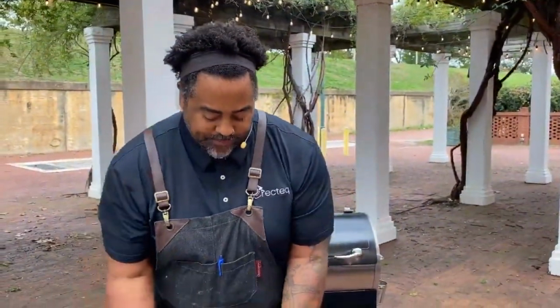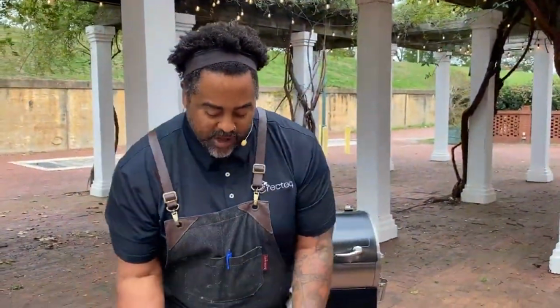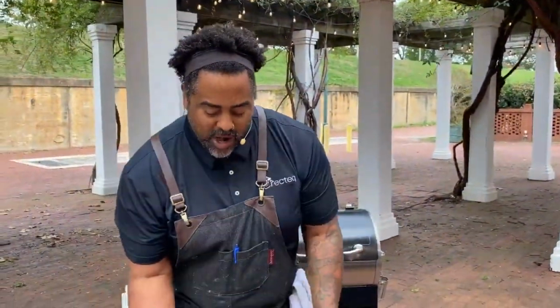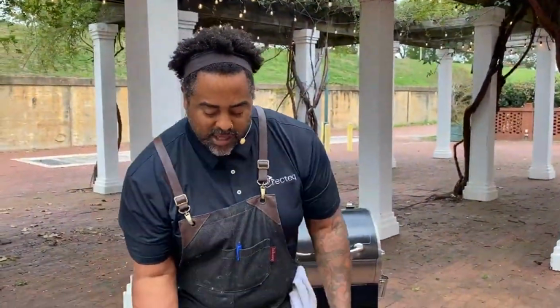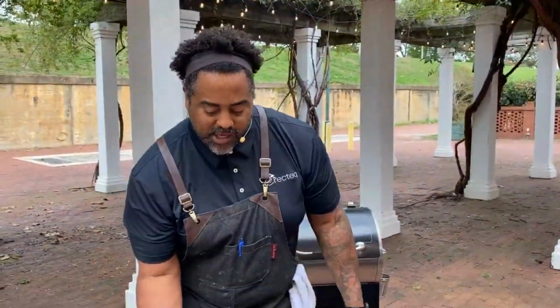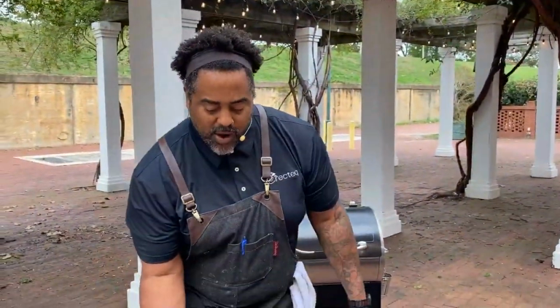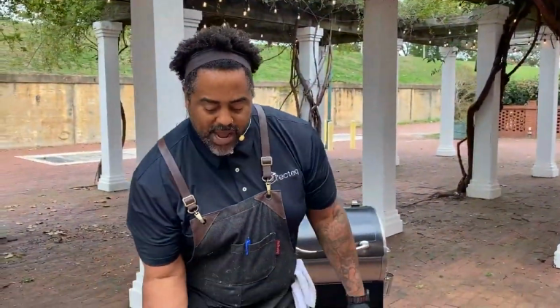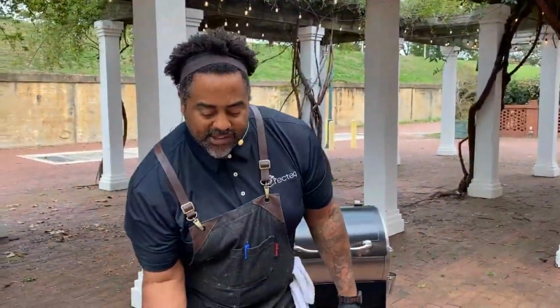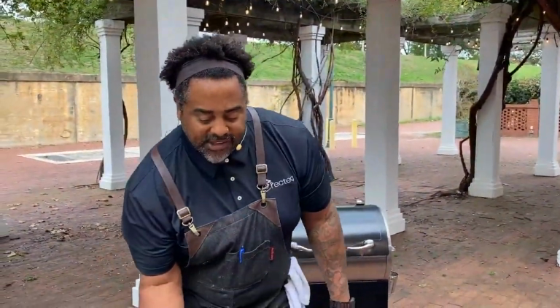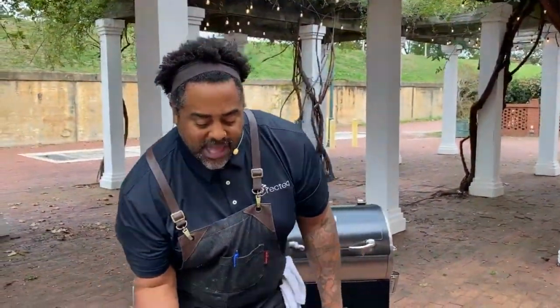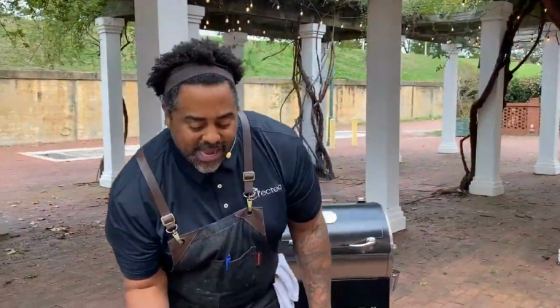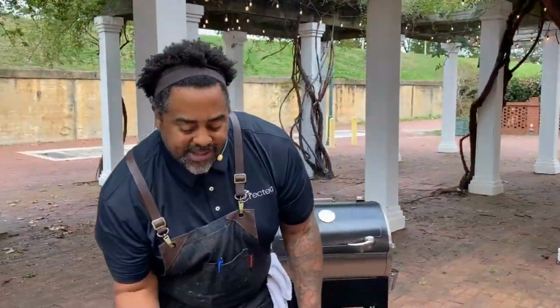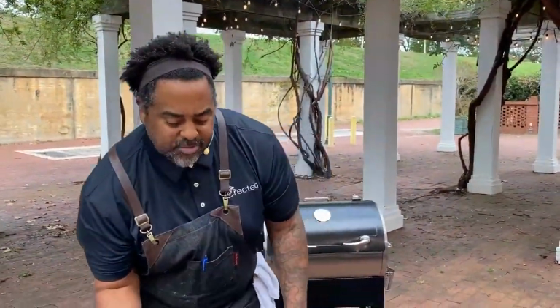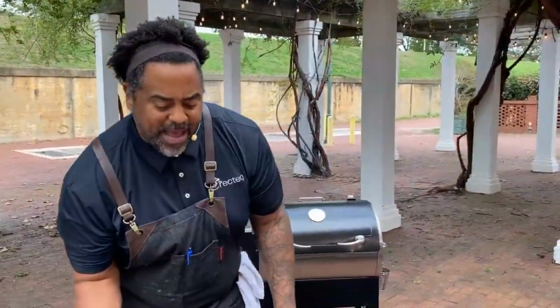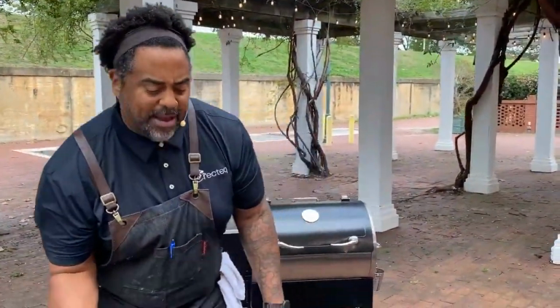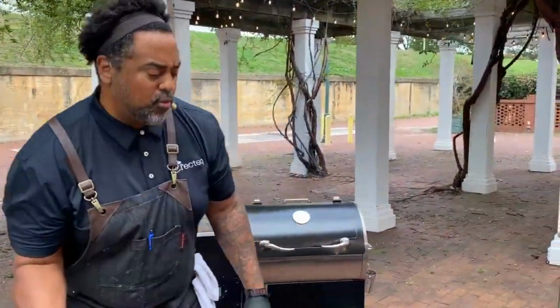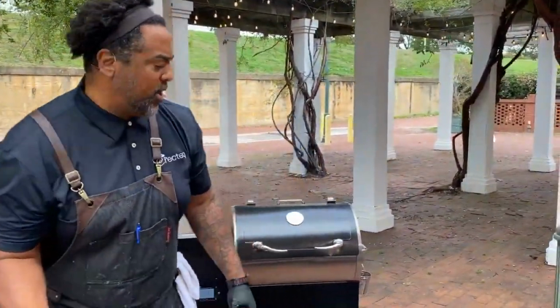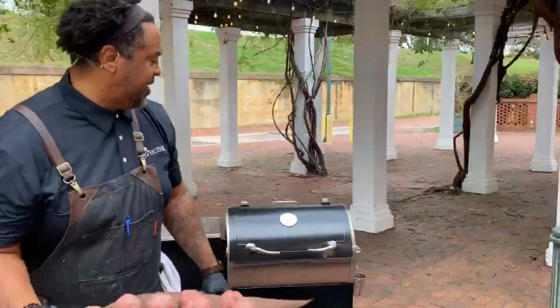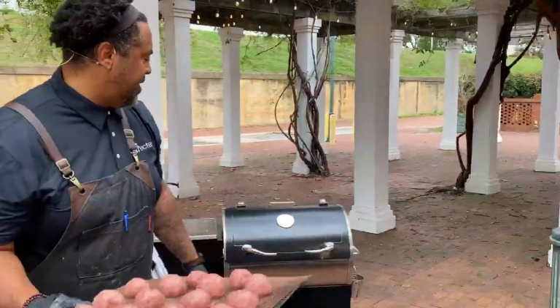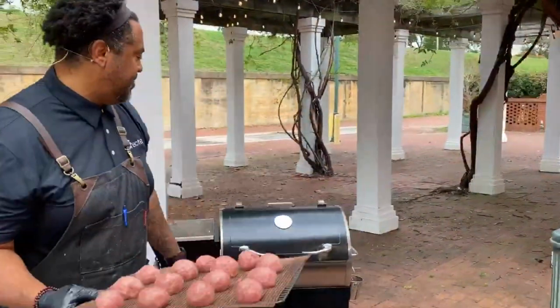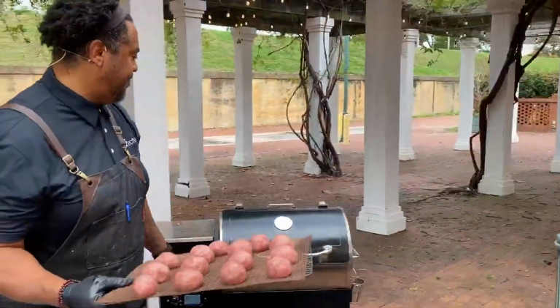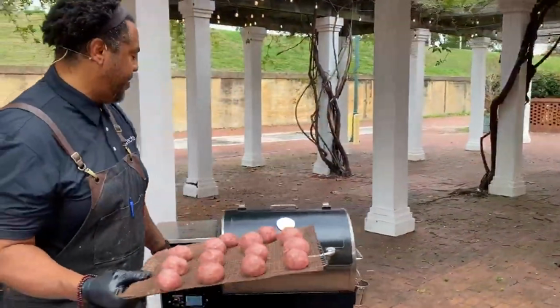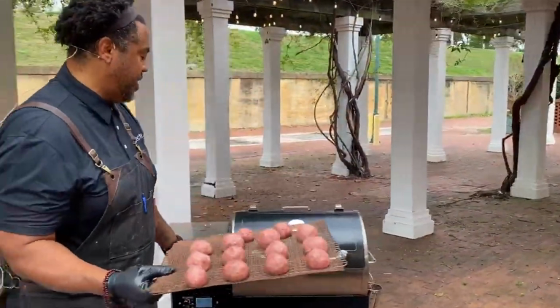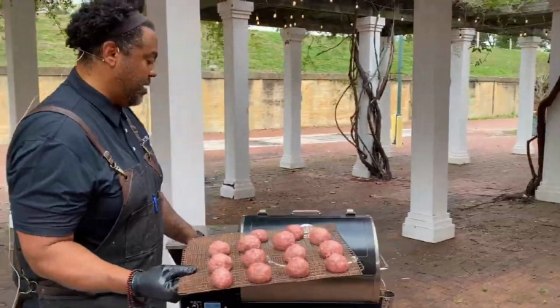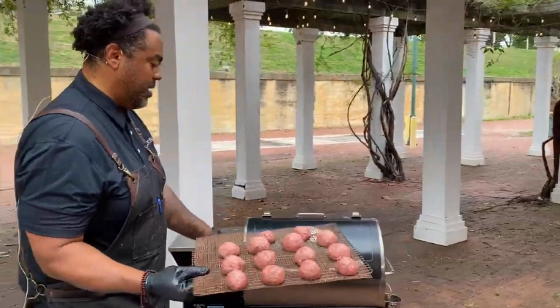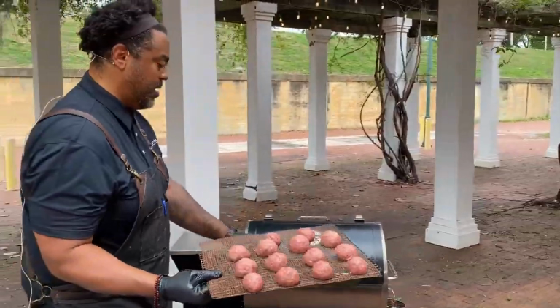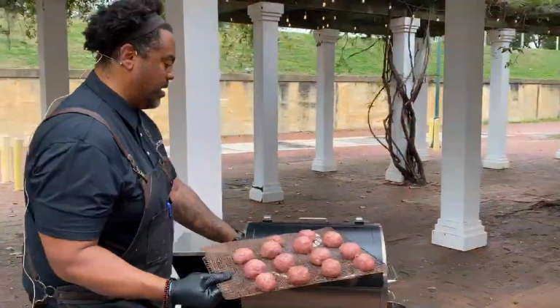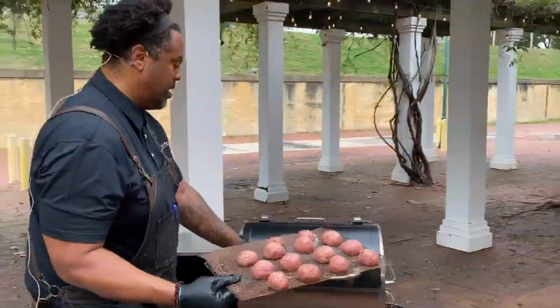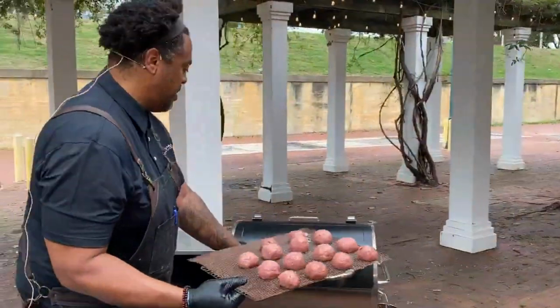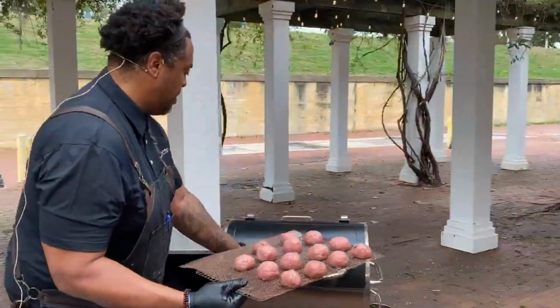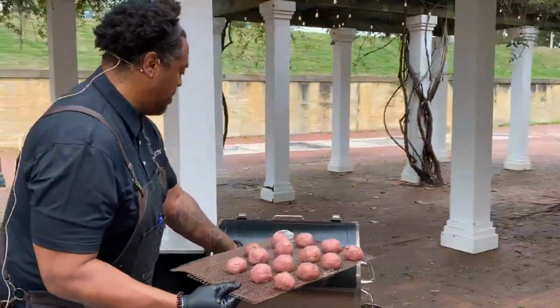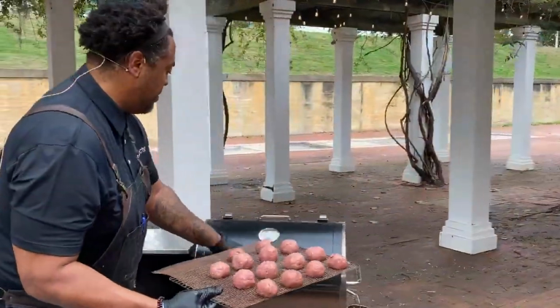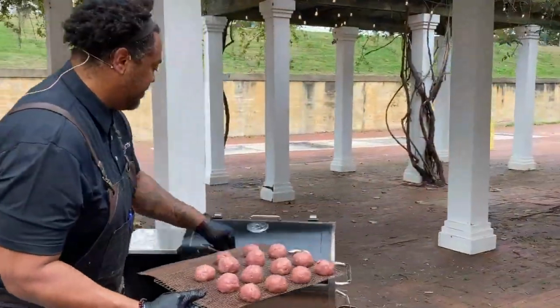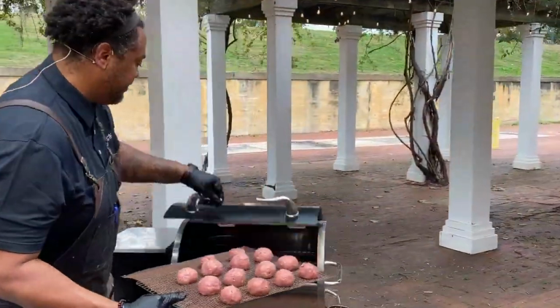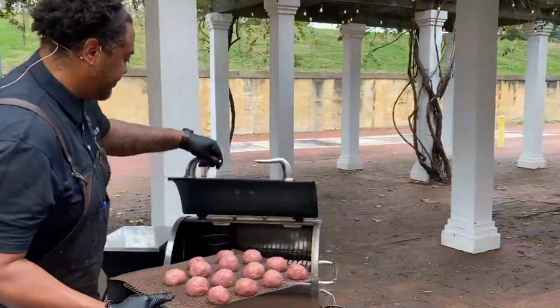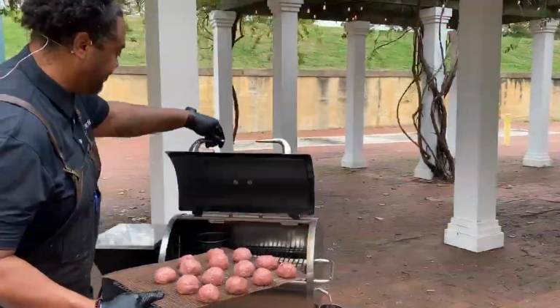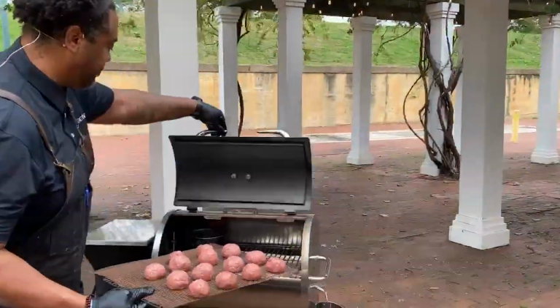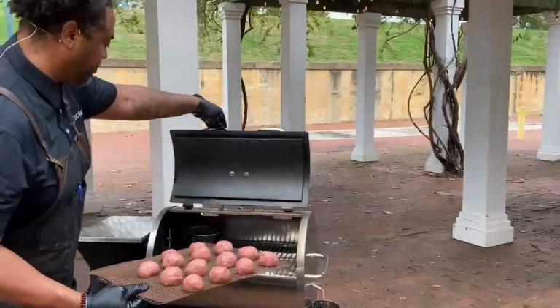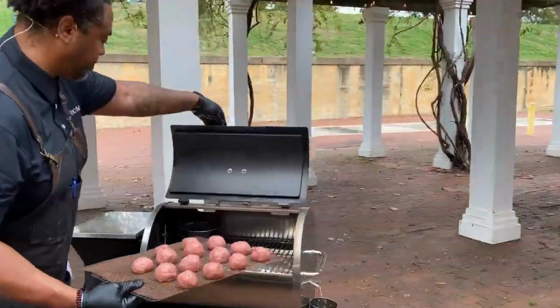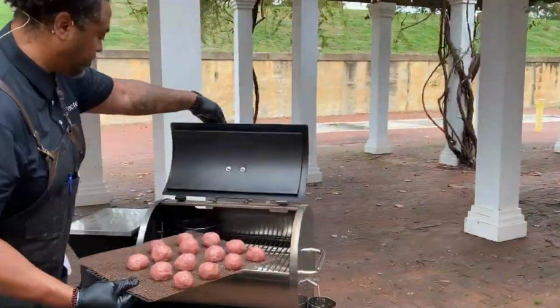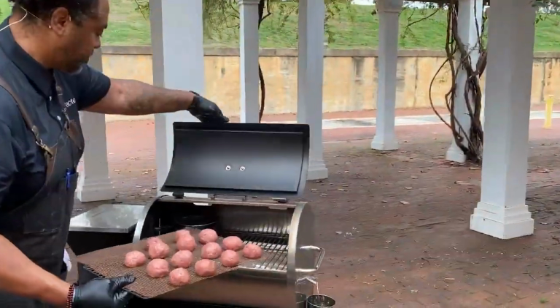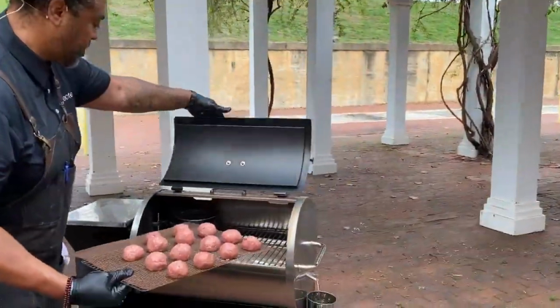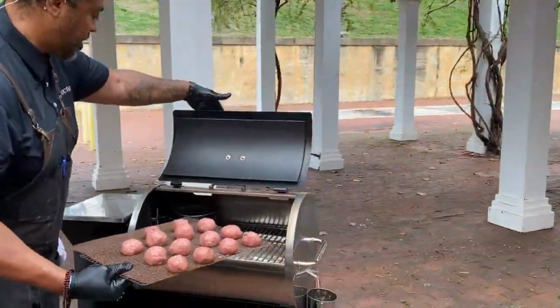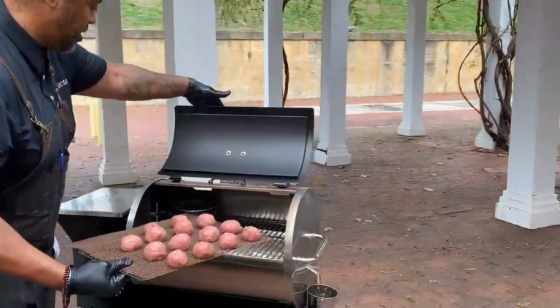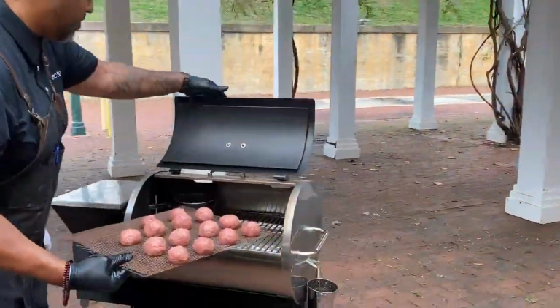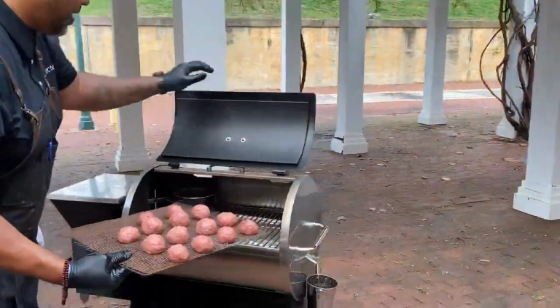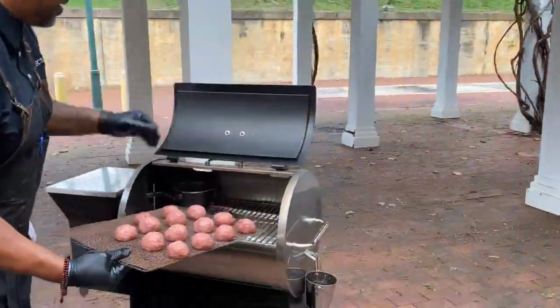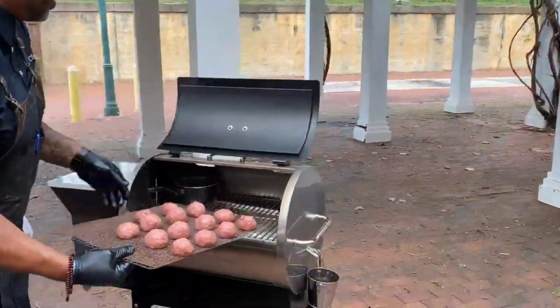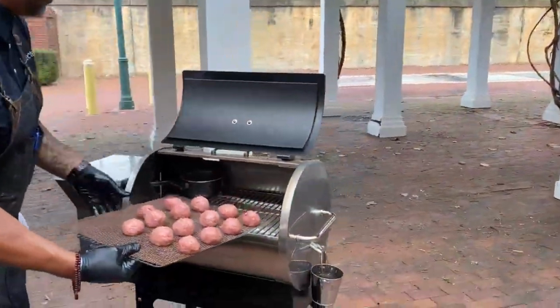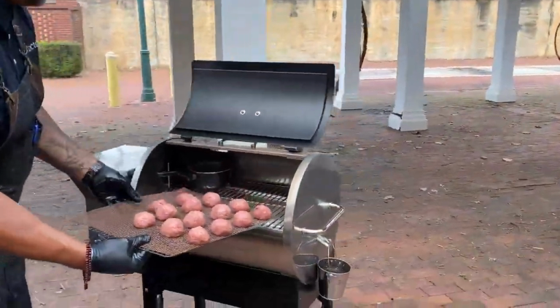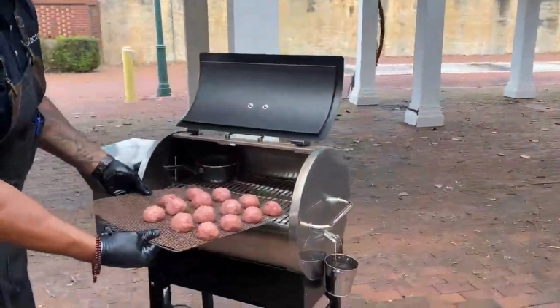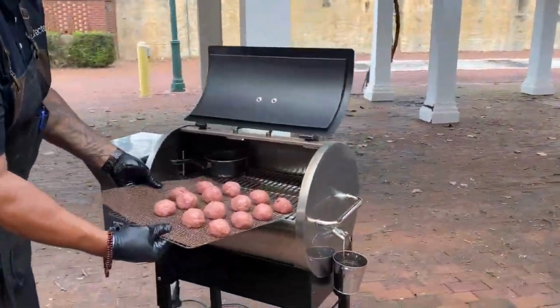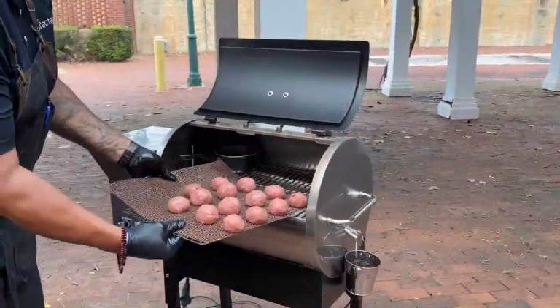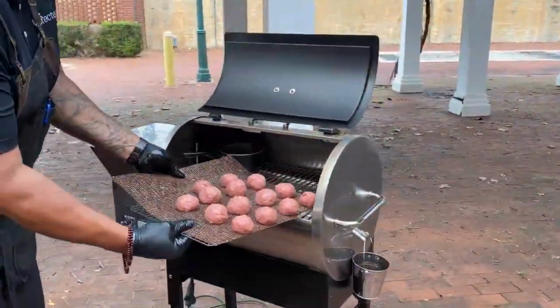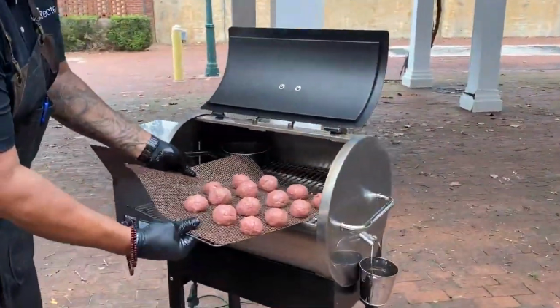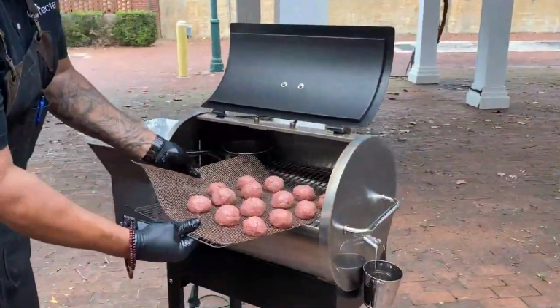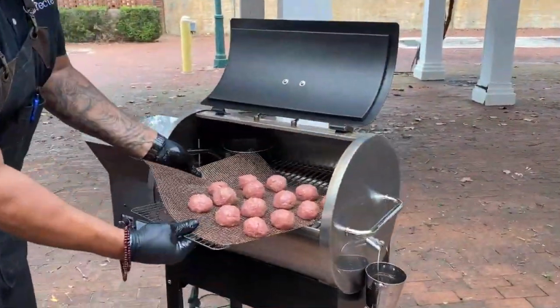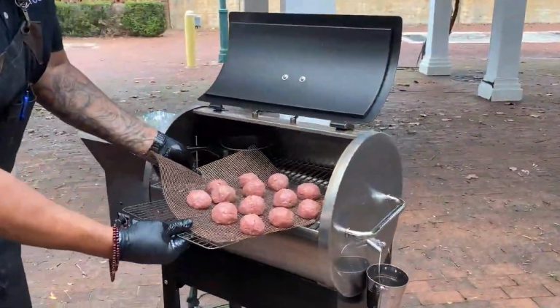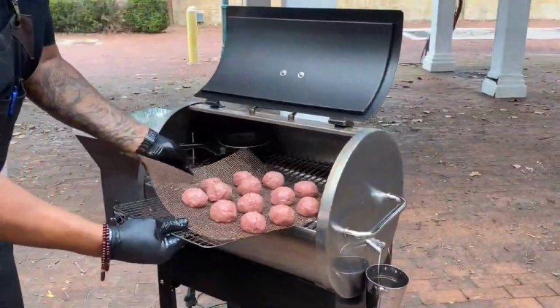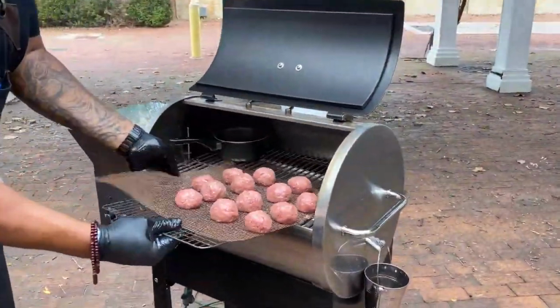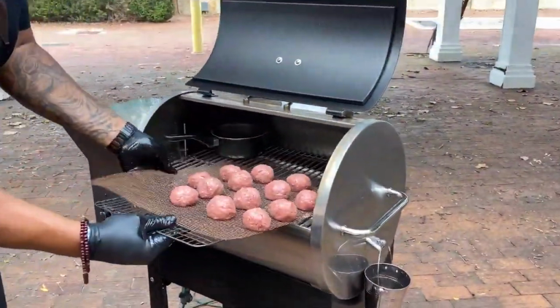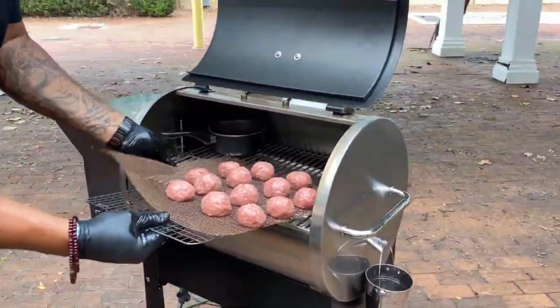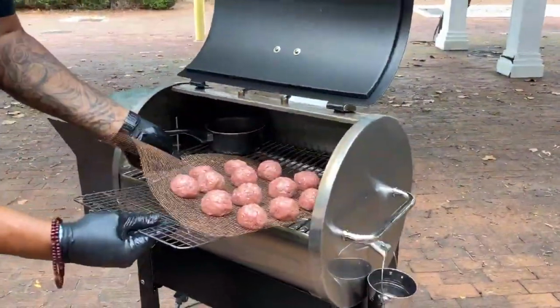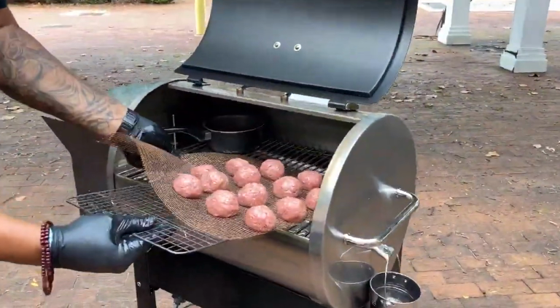Let's go ahead and slide these bad boys in. Someone said it looks like we're grilling at the Parthenon today.